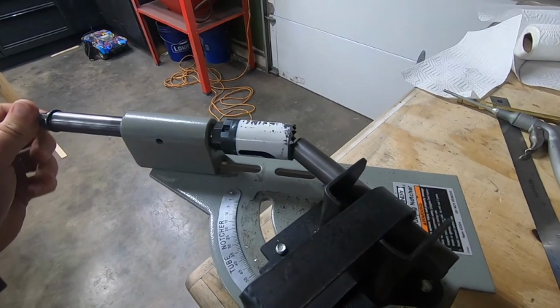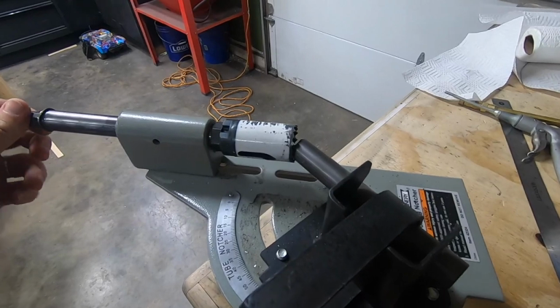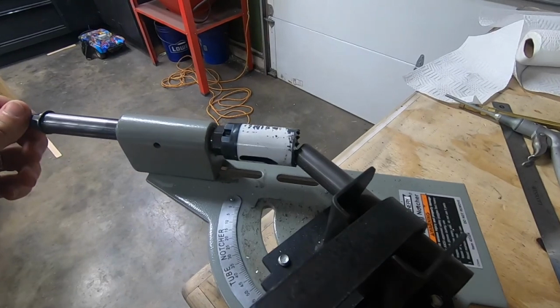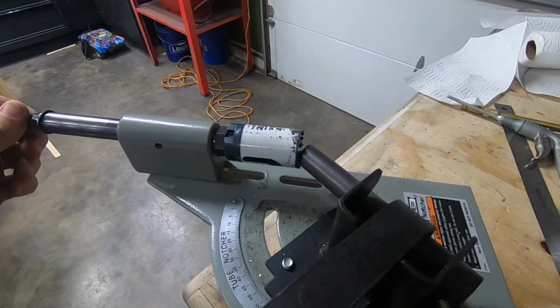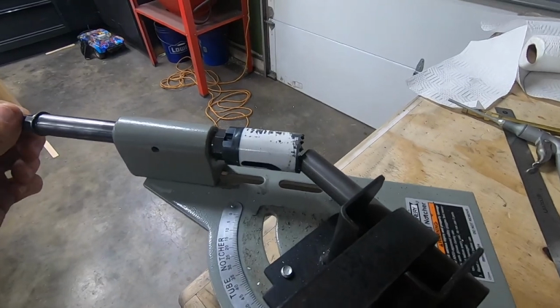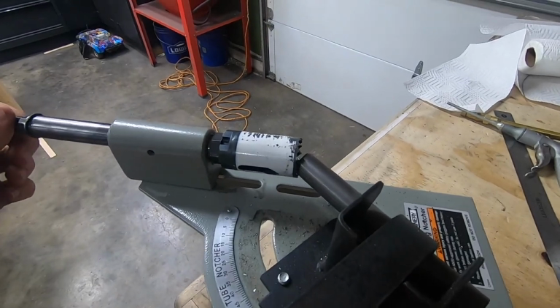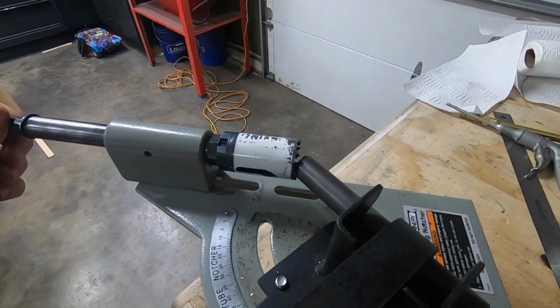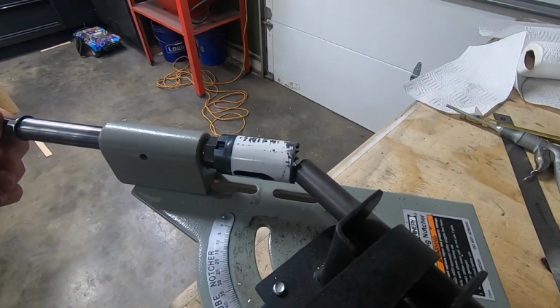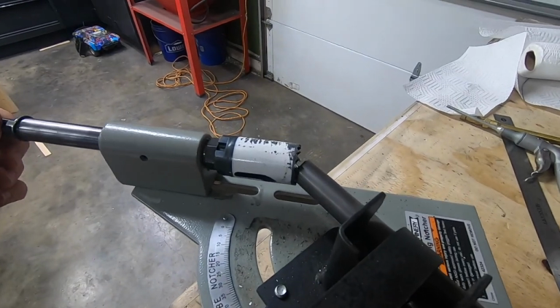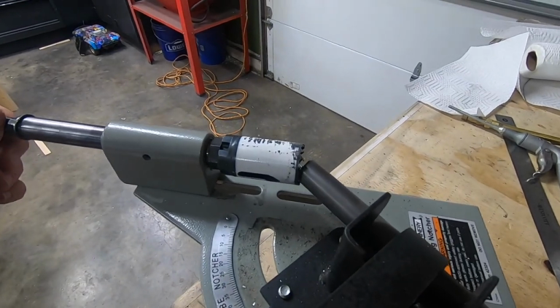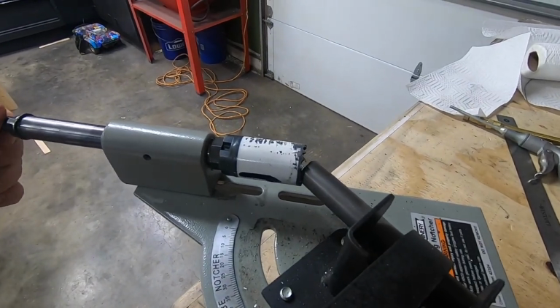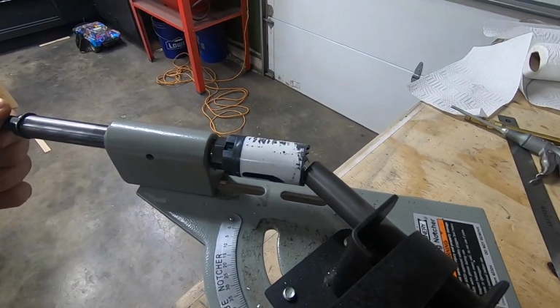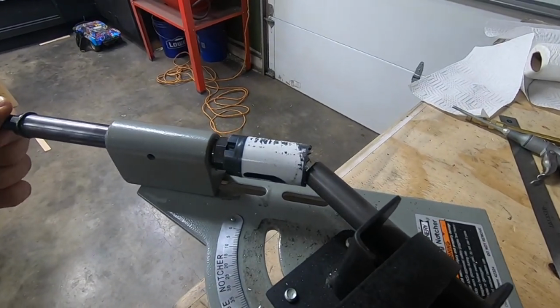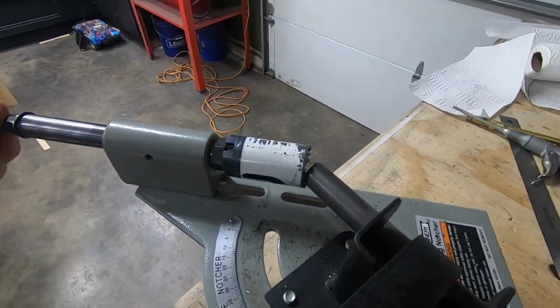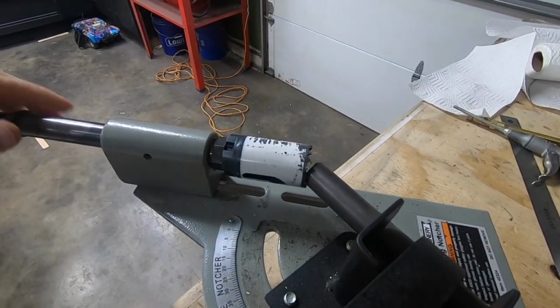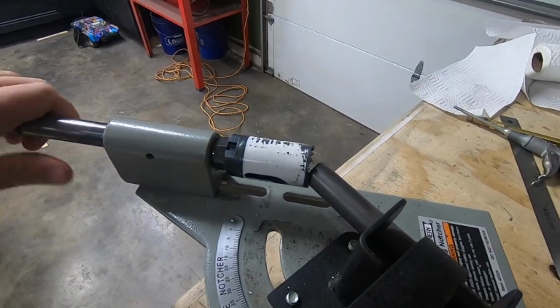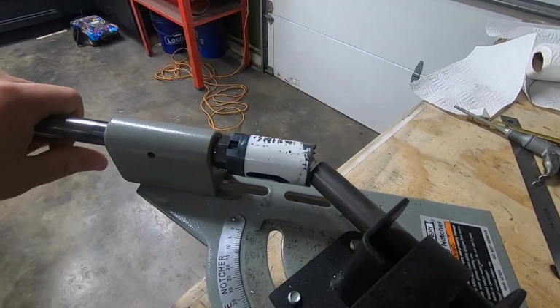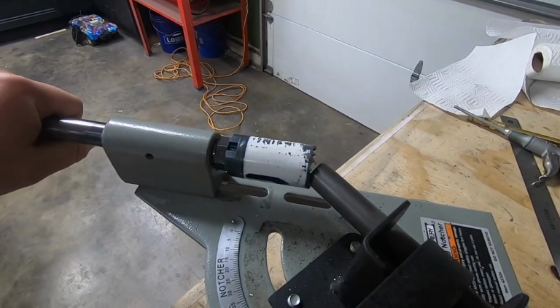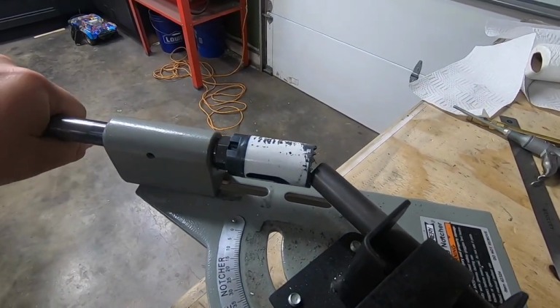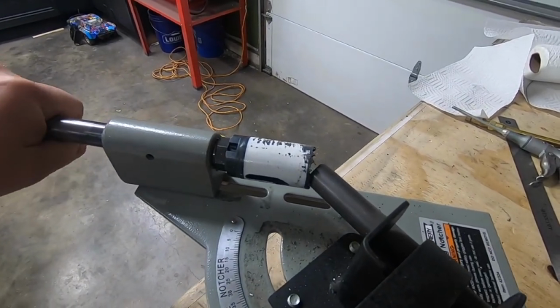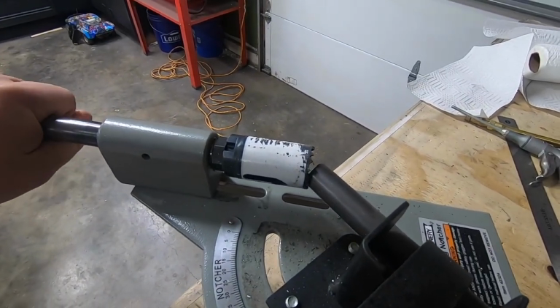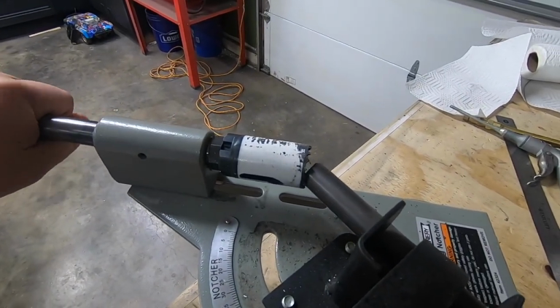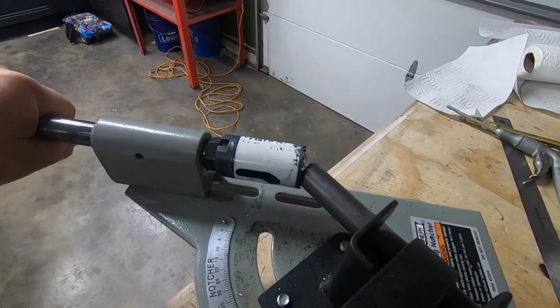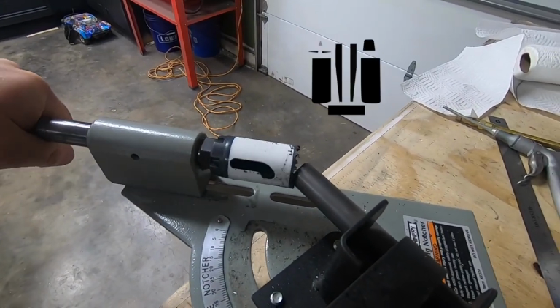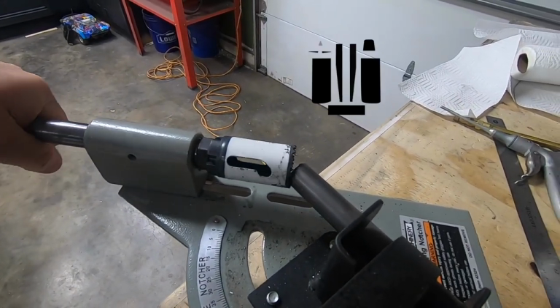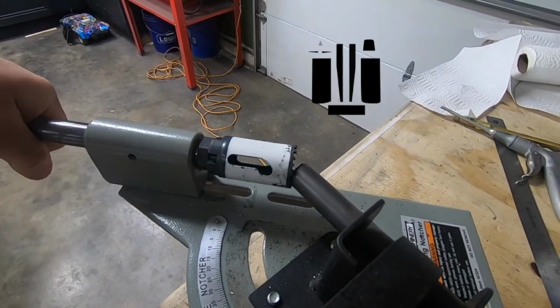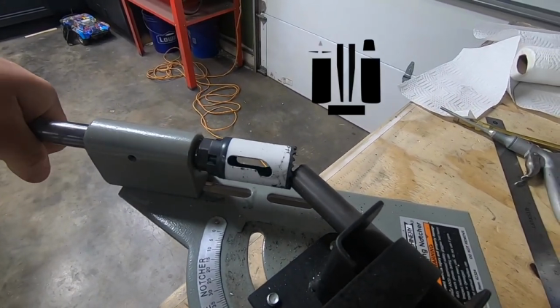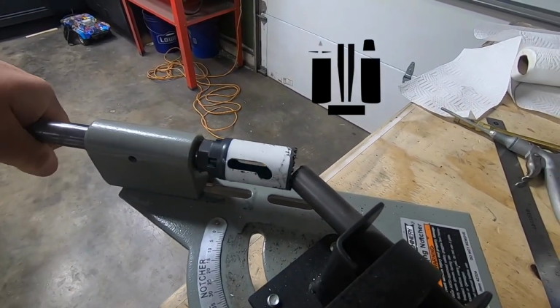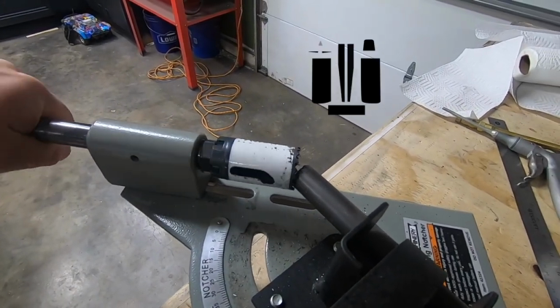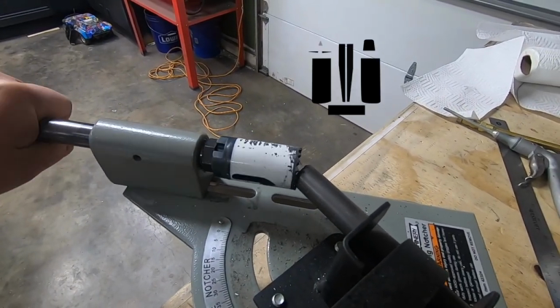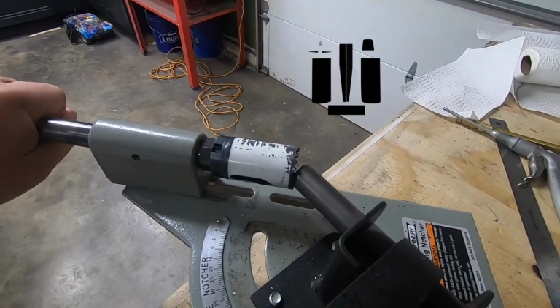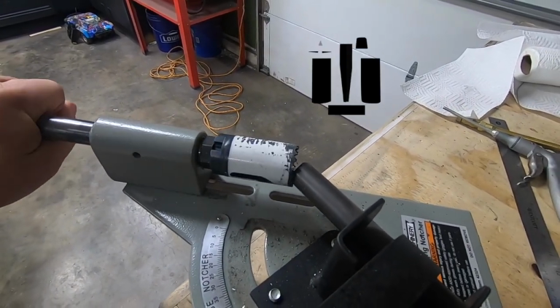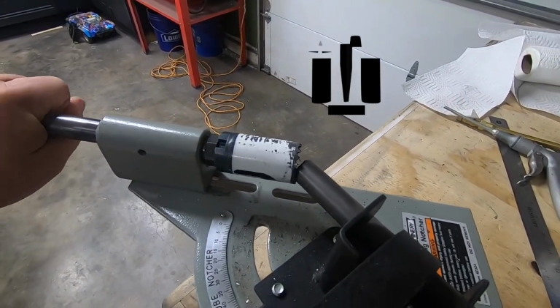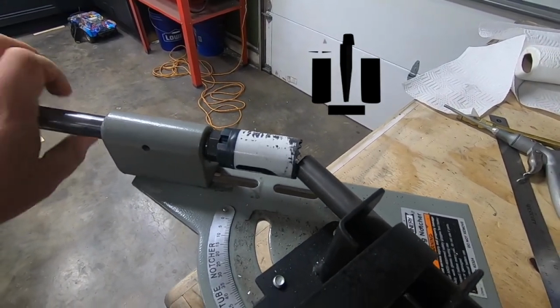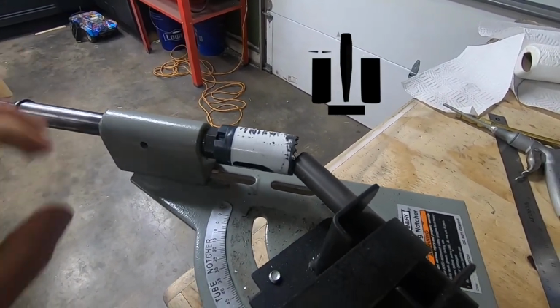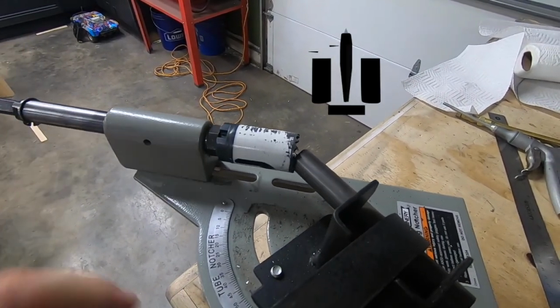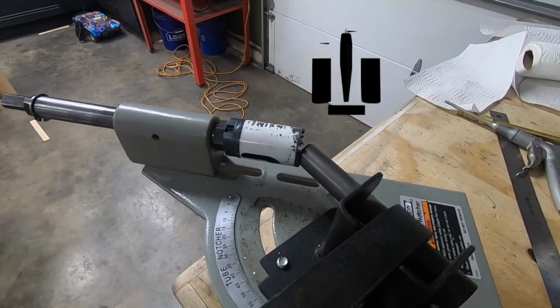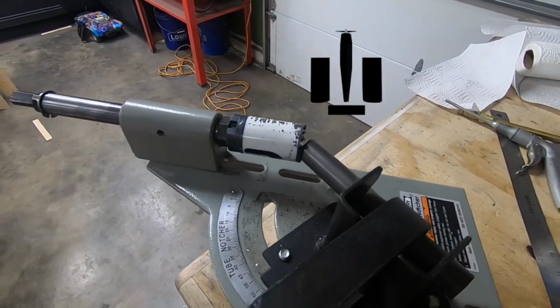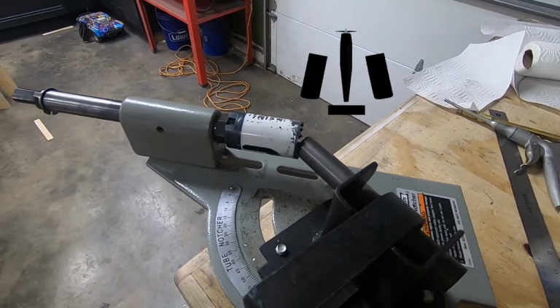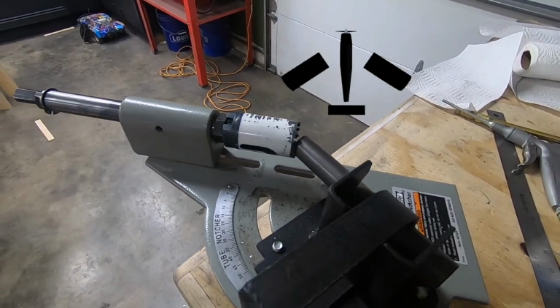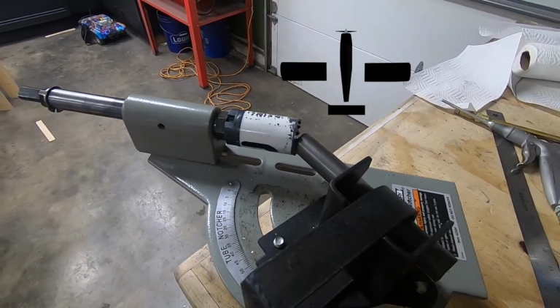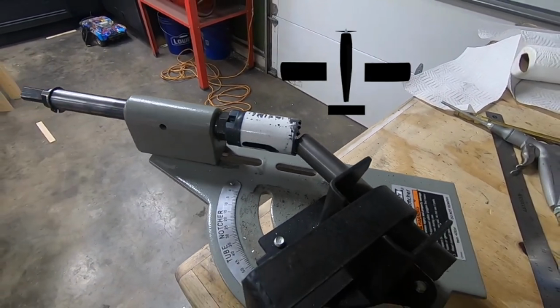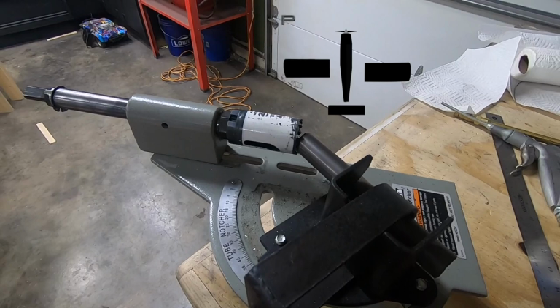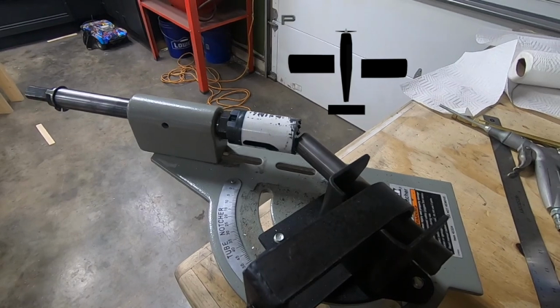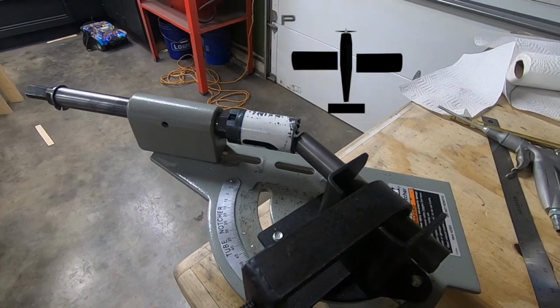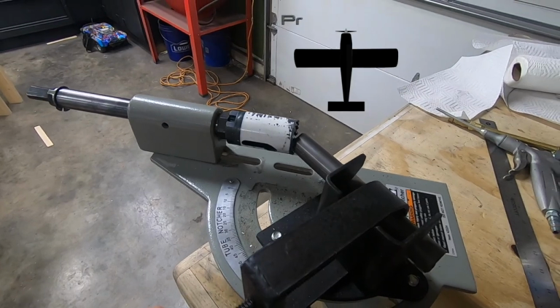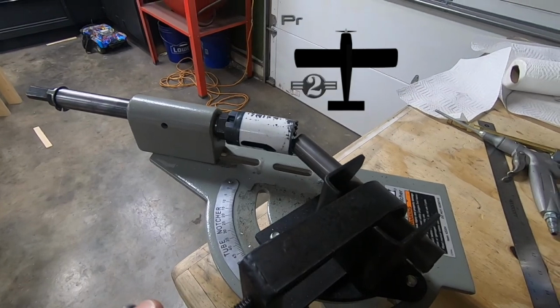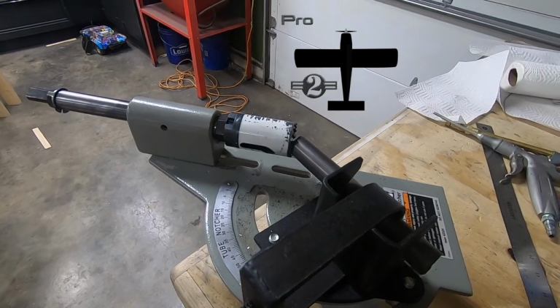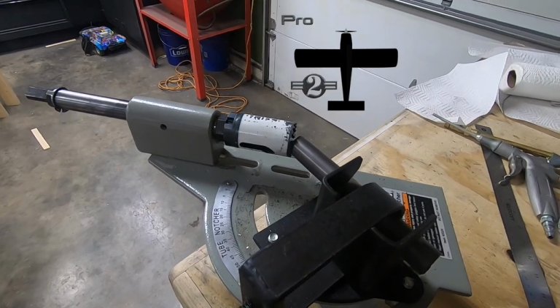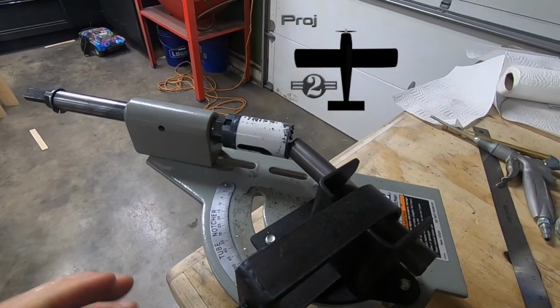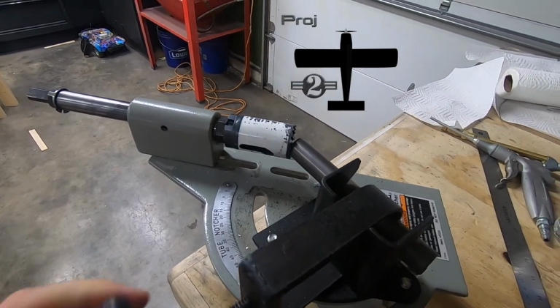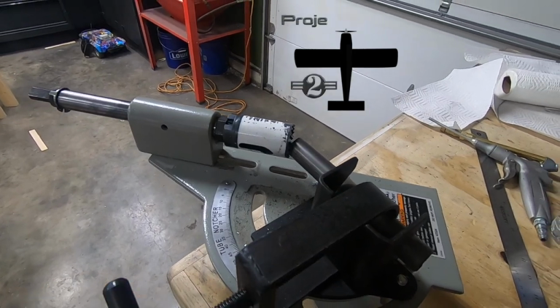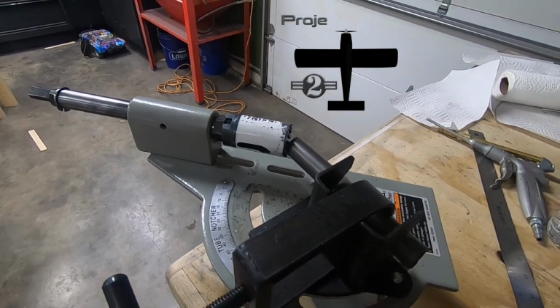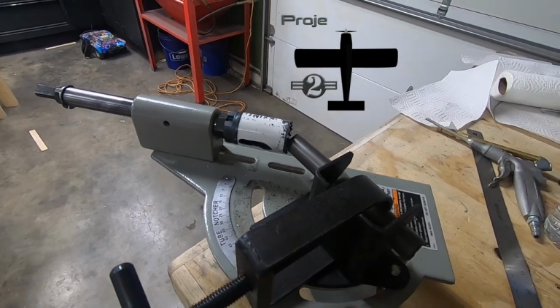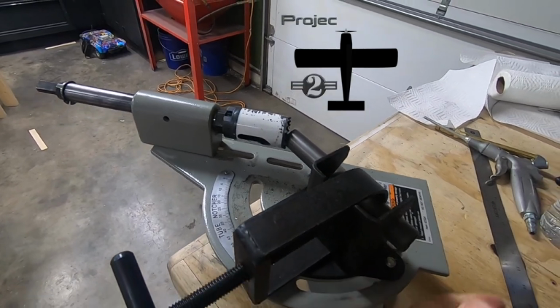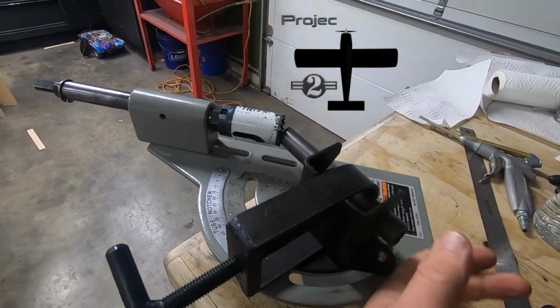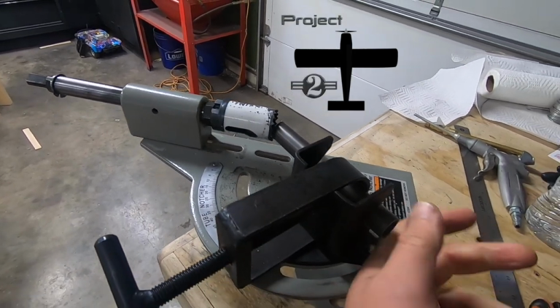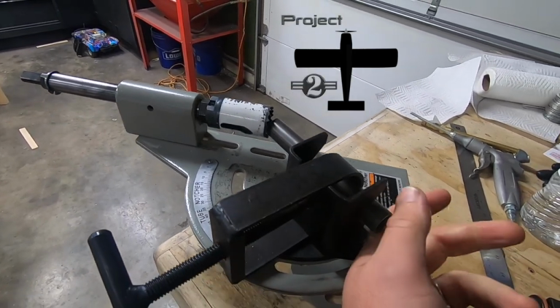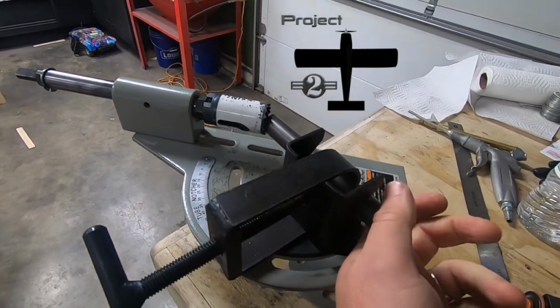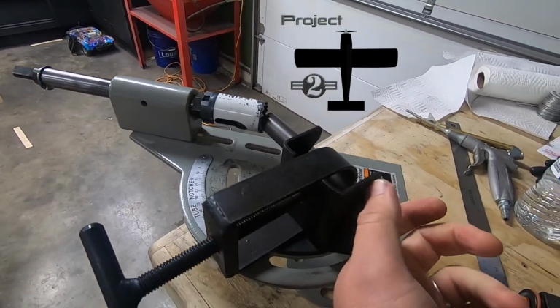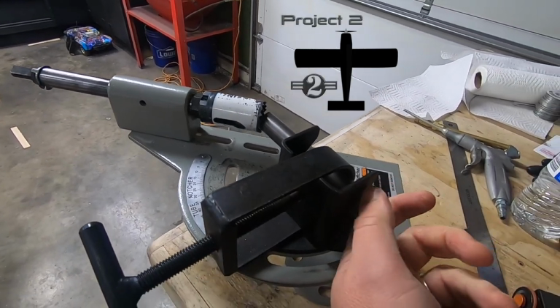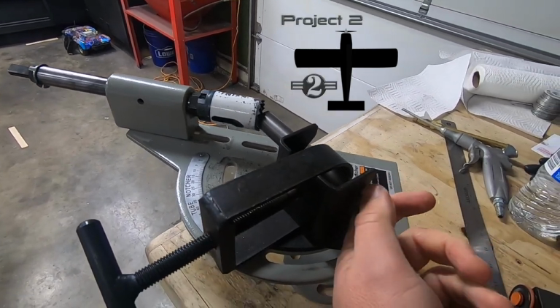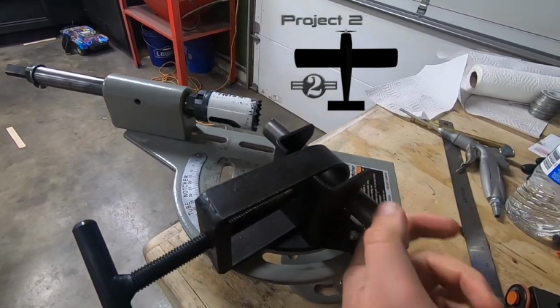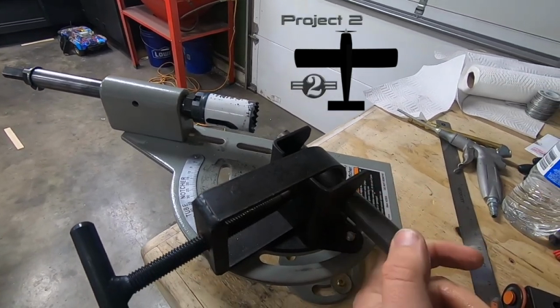Let me know if you're as excited as I am to see this power plant setup come together. Thanks for tuning in, and I'll see you on the next update video.